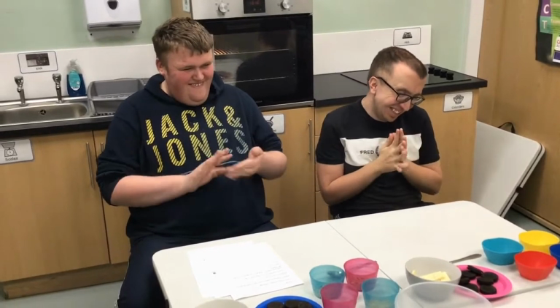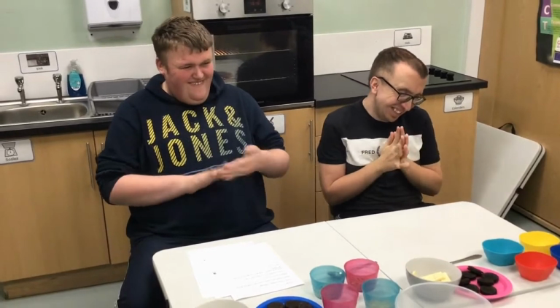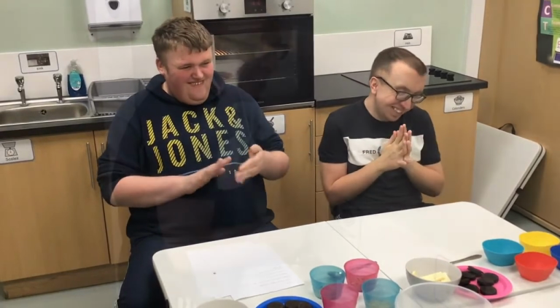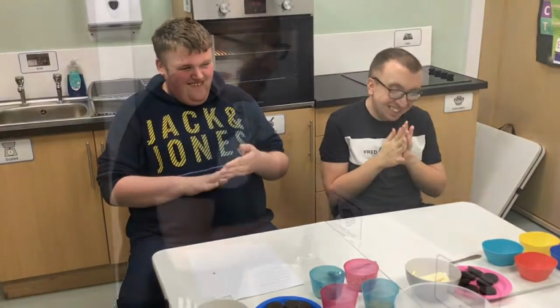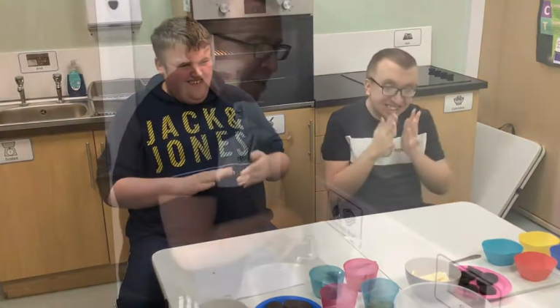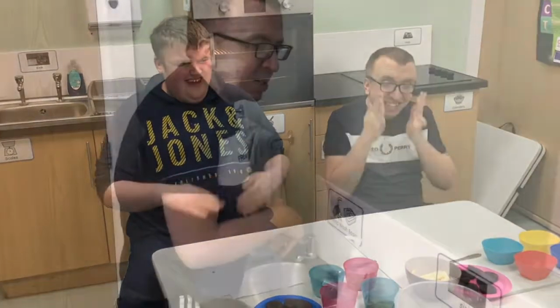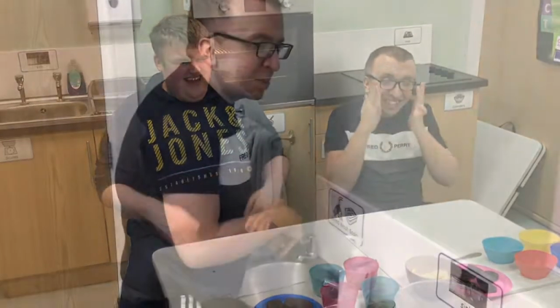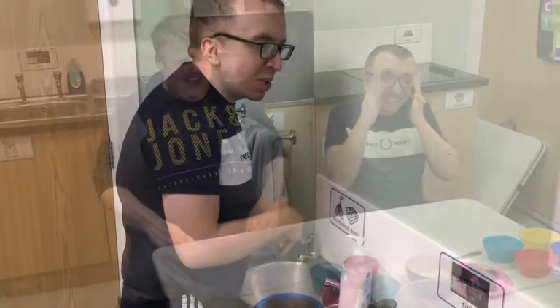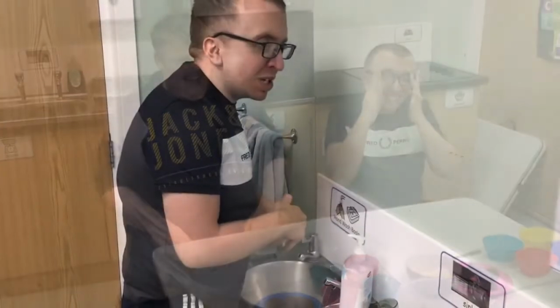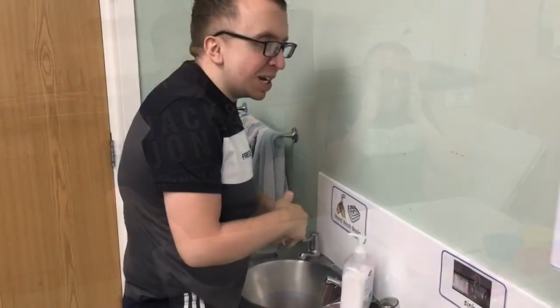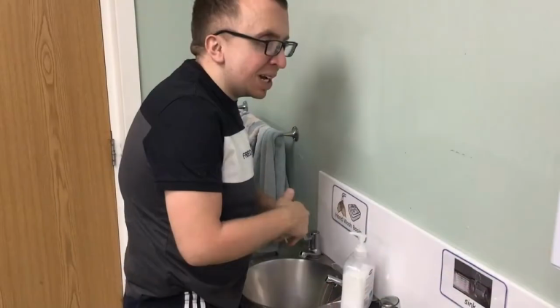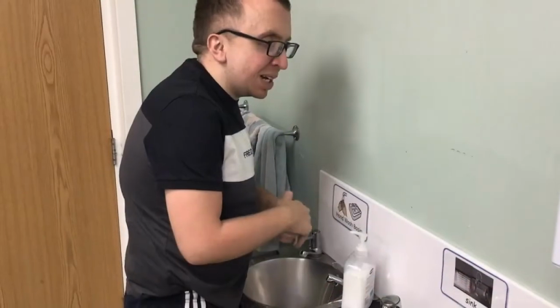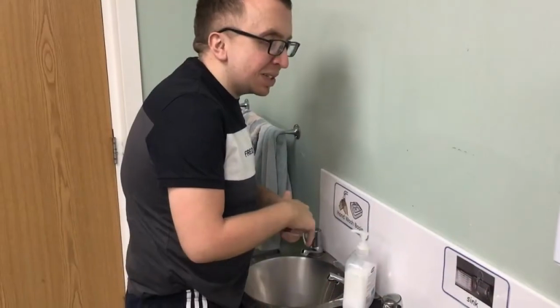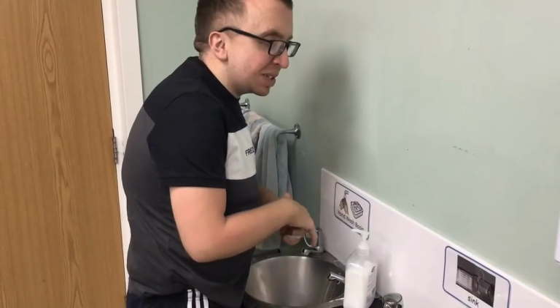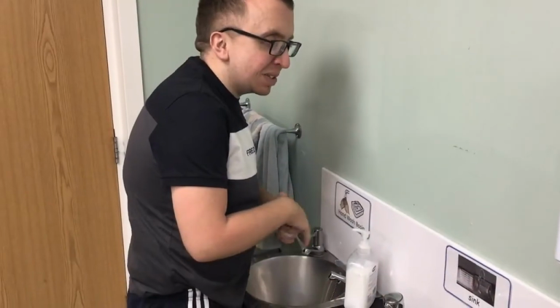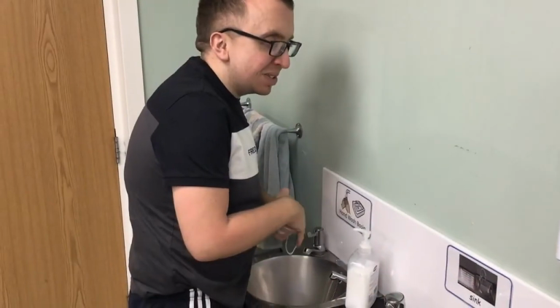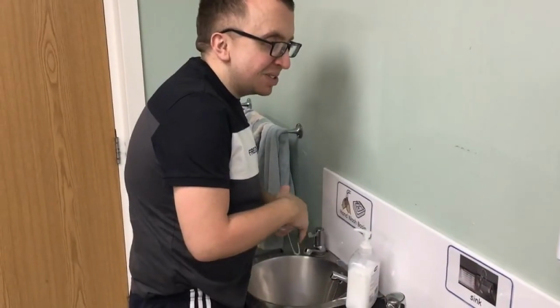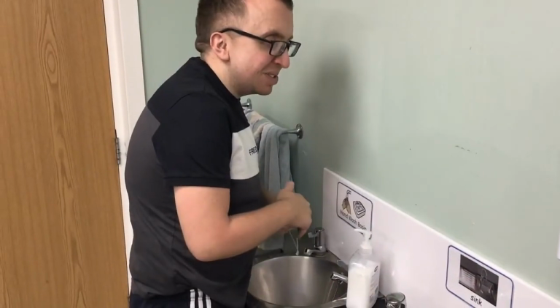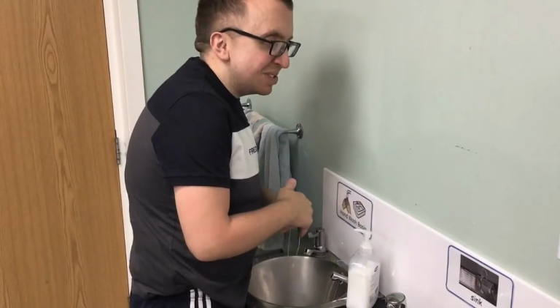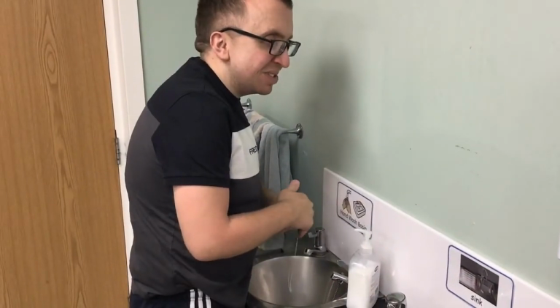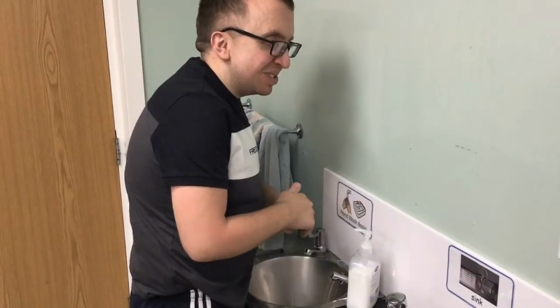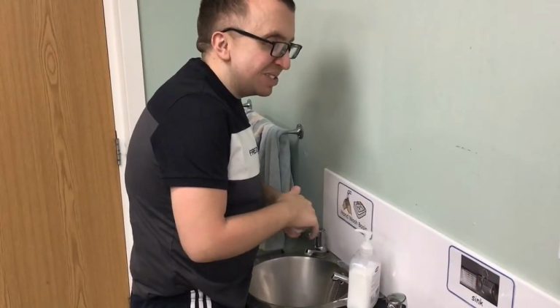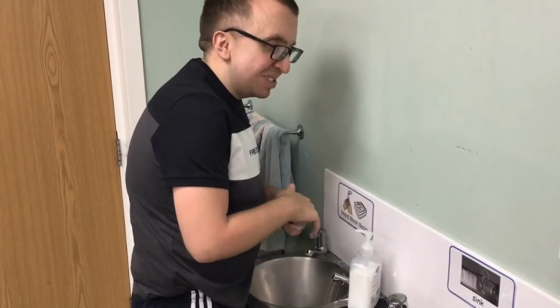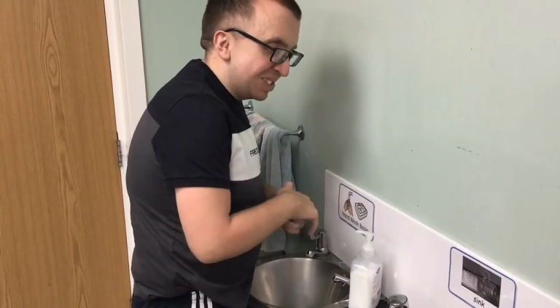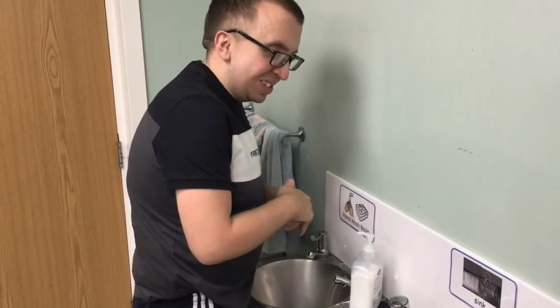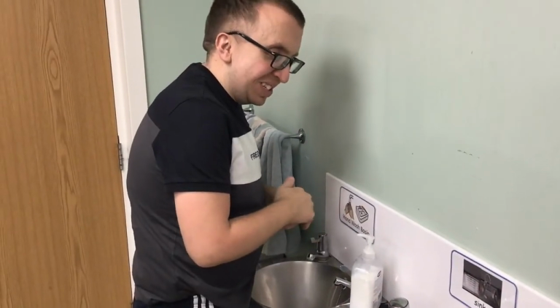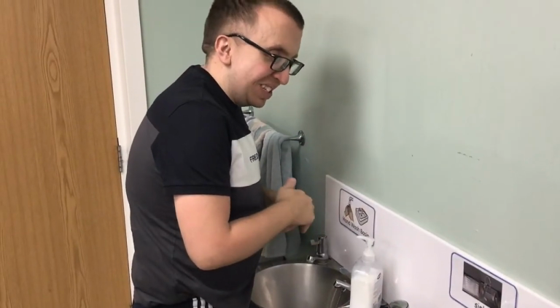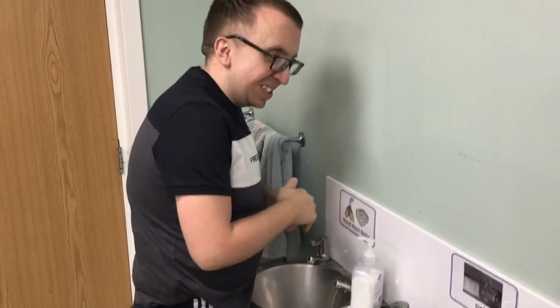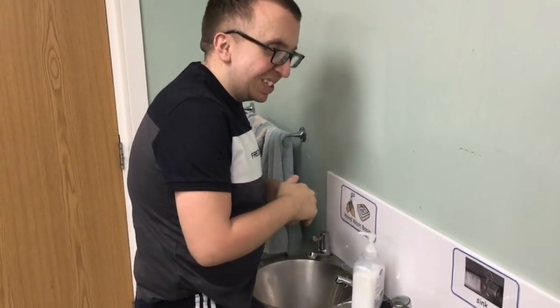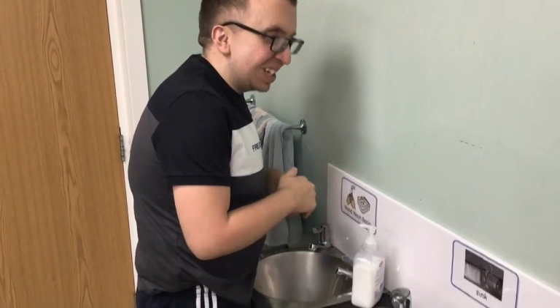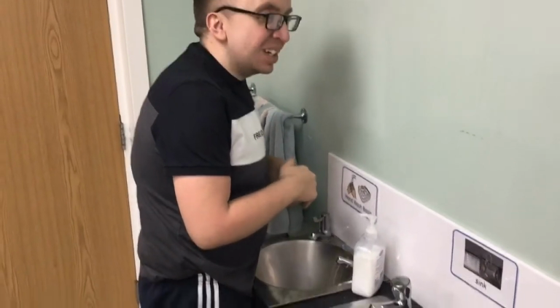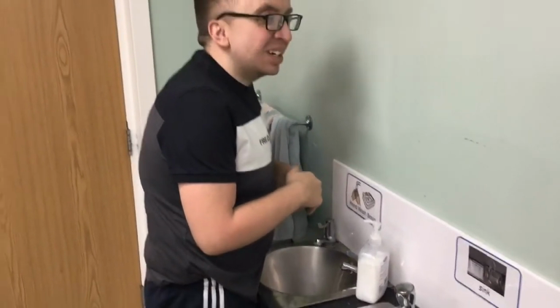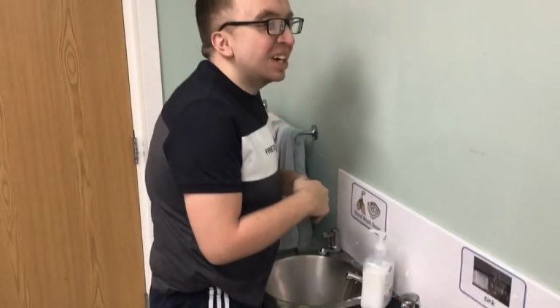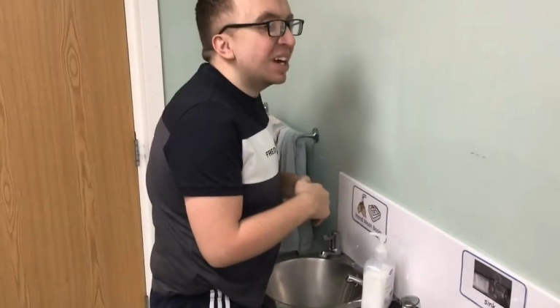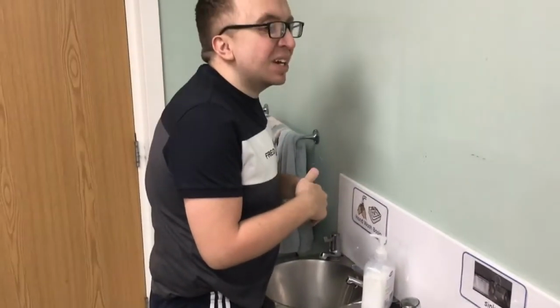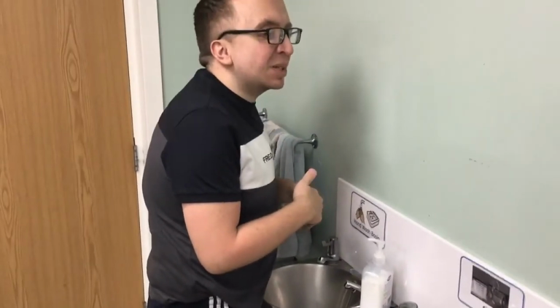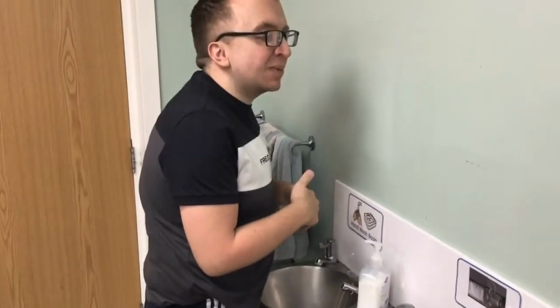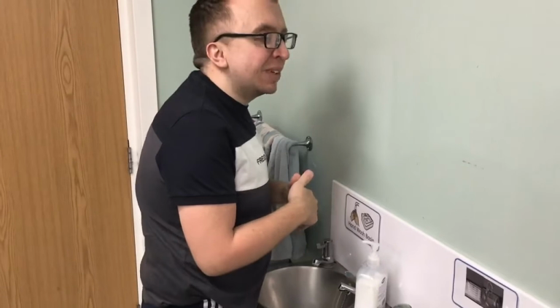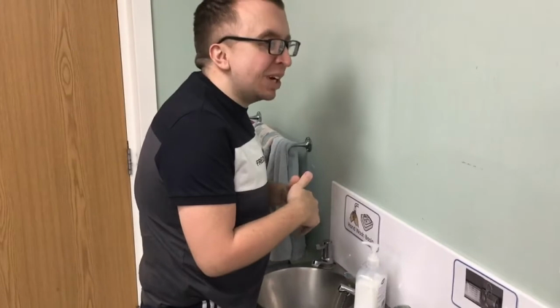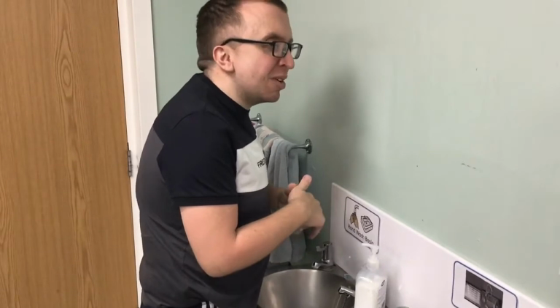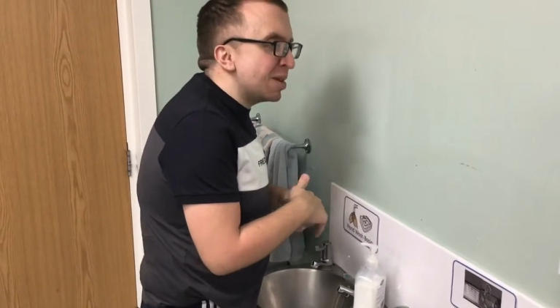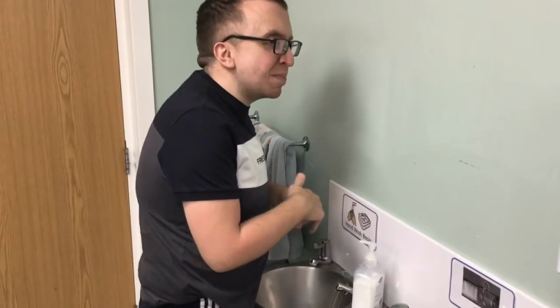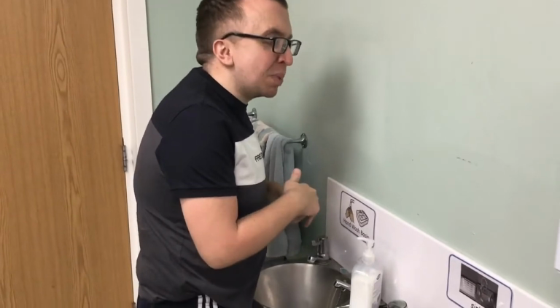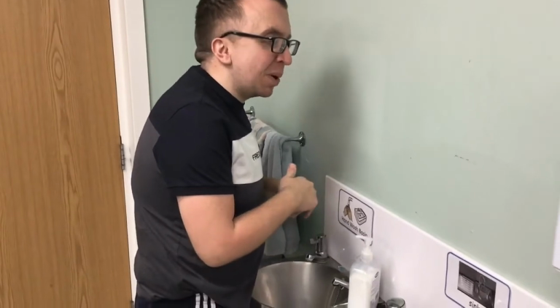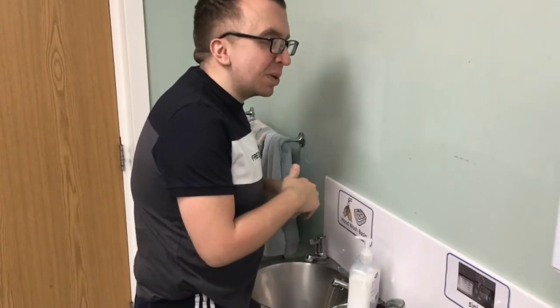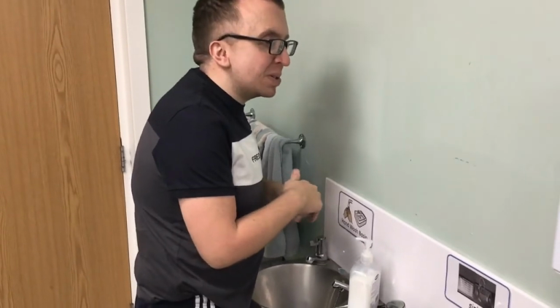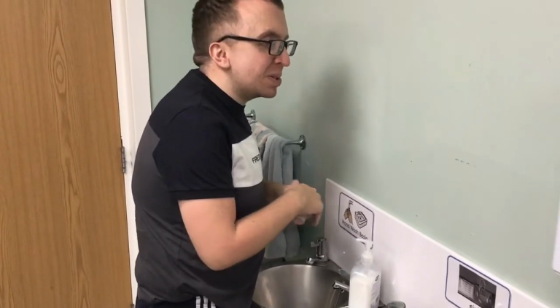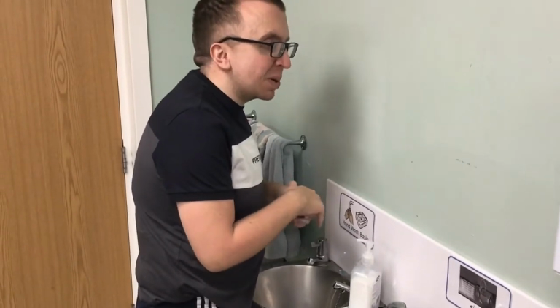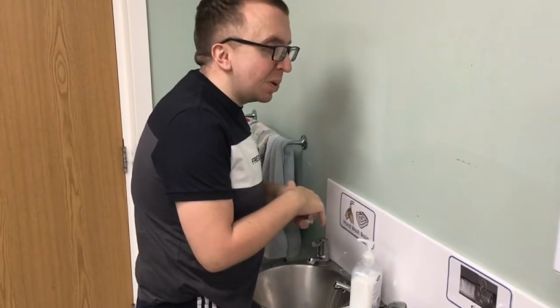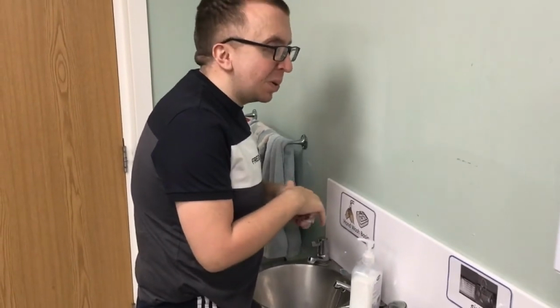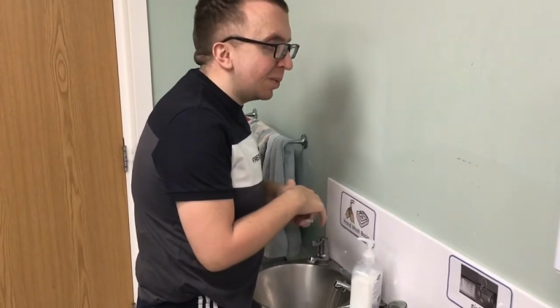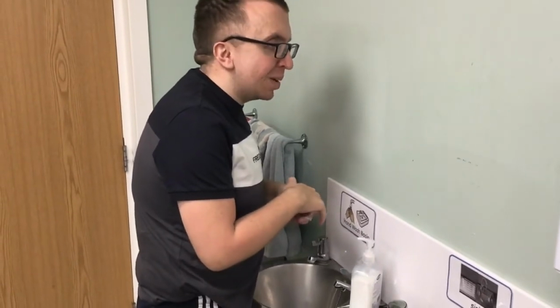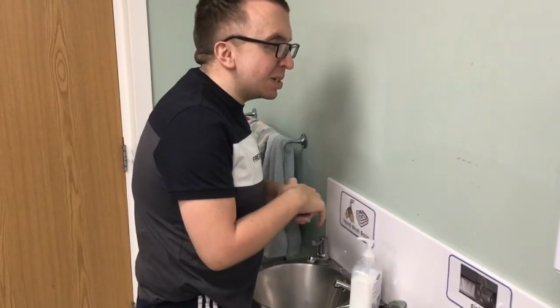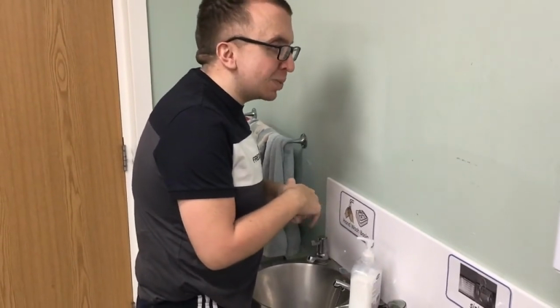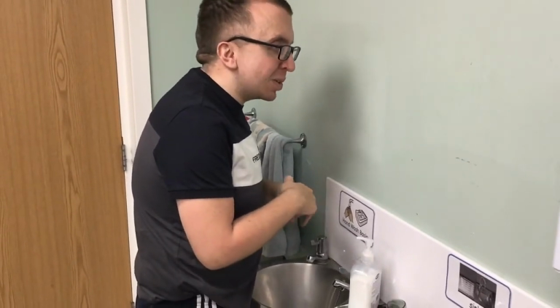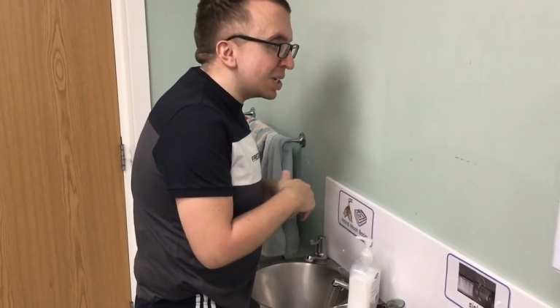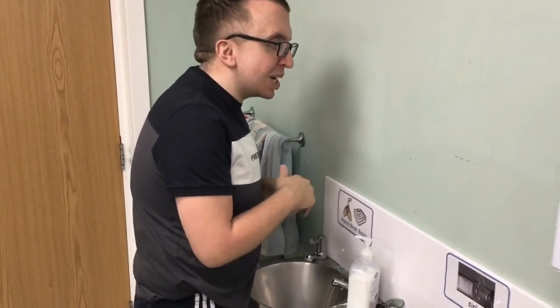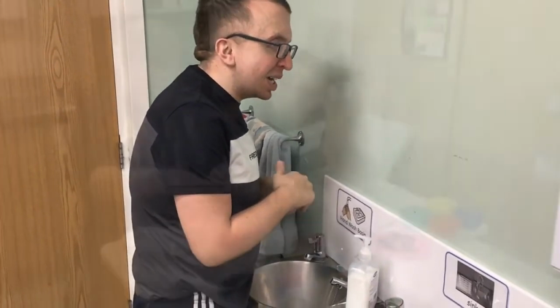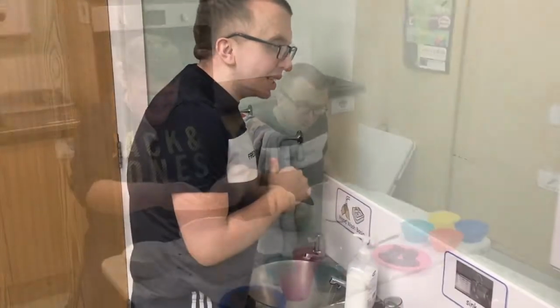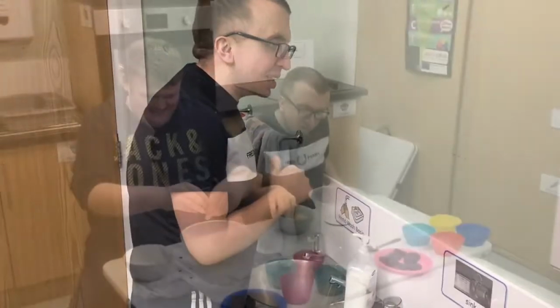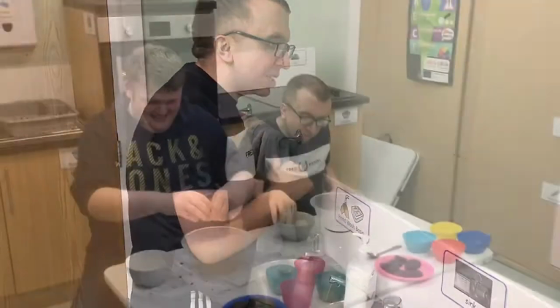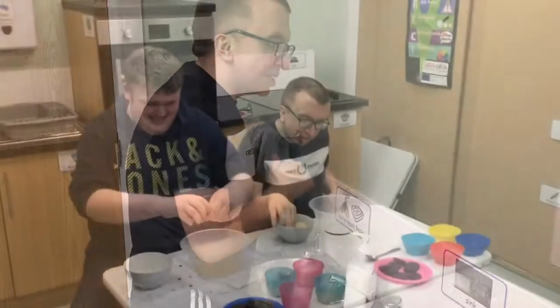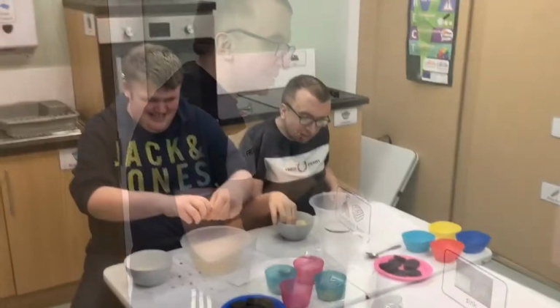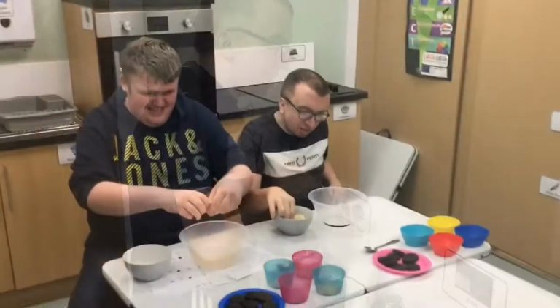Always wash your hands. It's very important to always wash your hands. That's what we're doing.